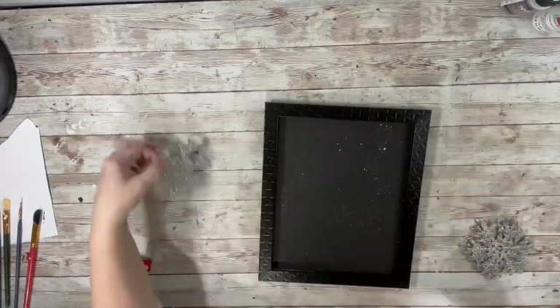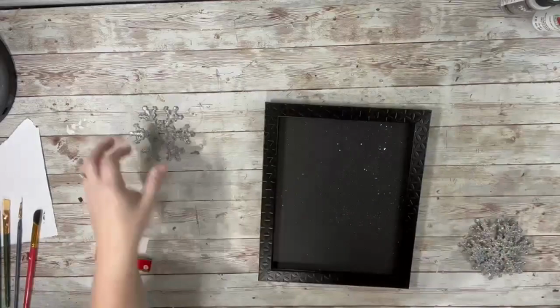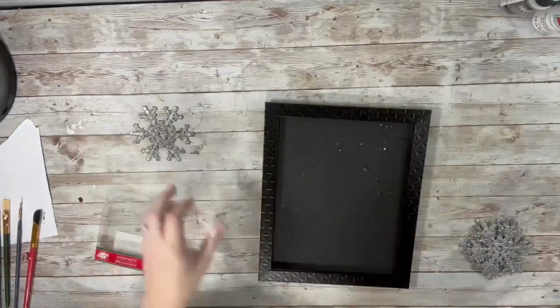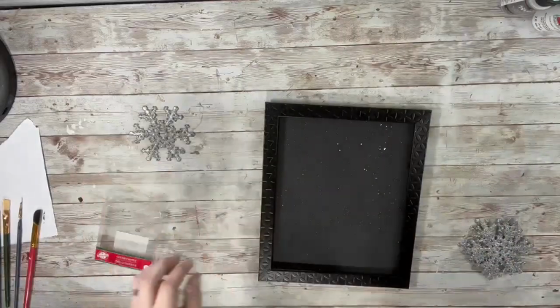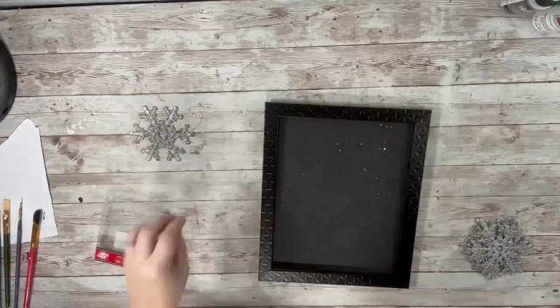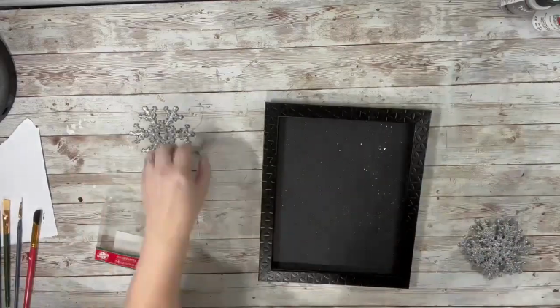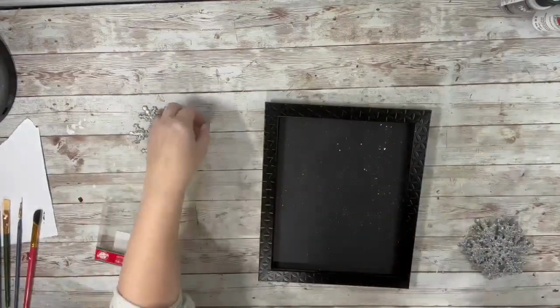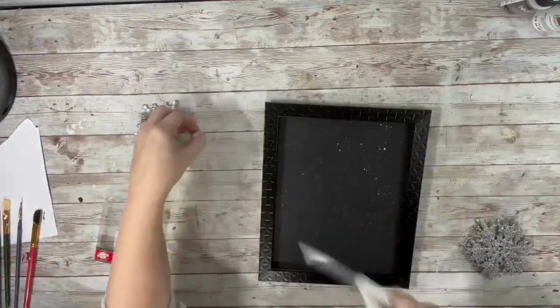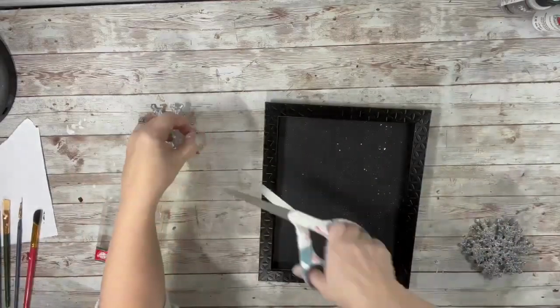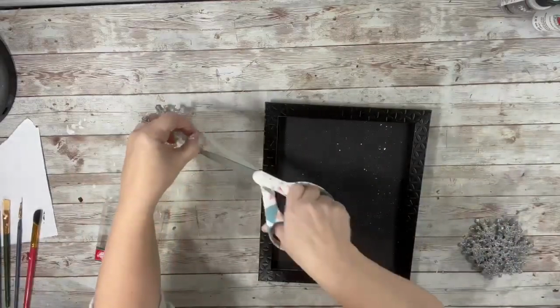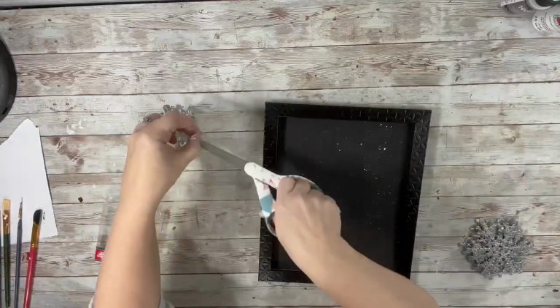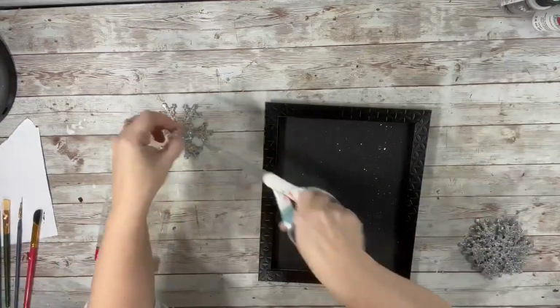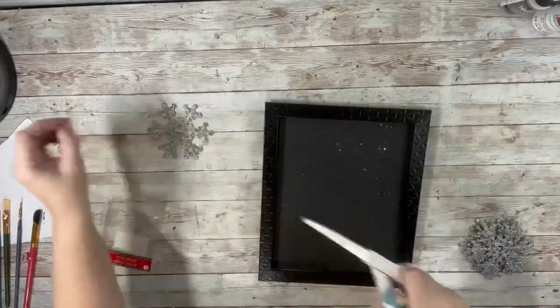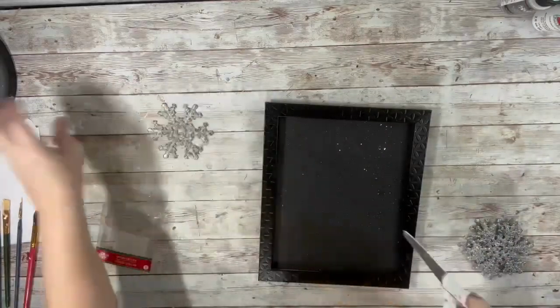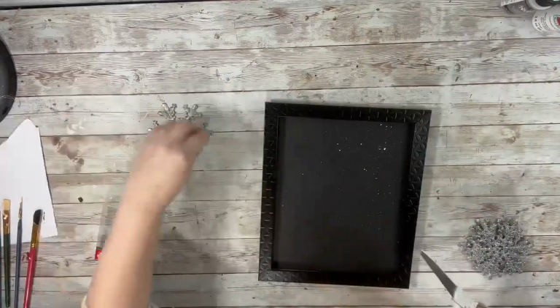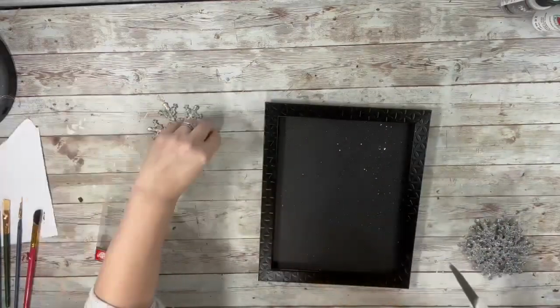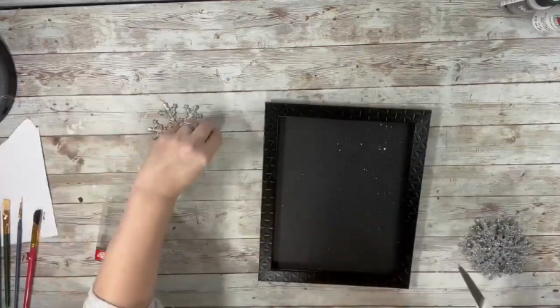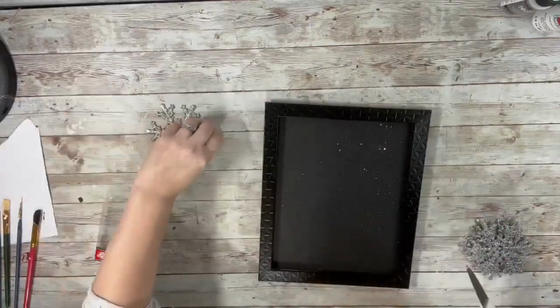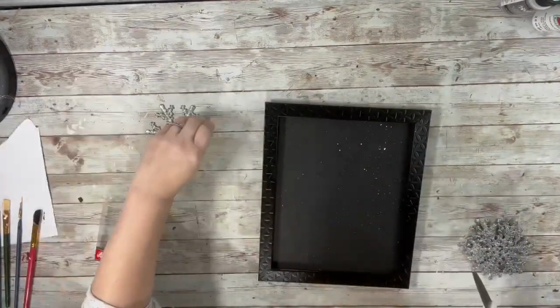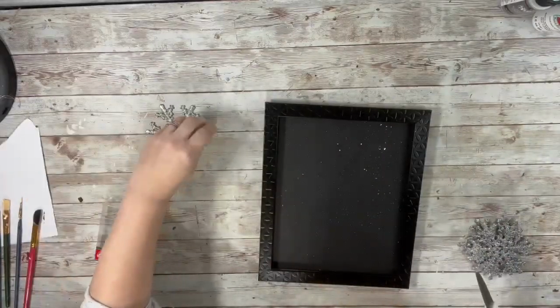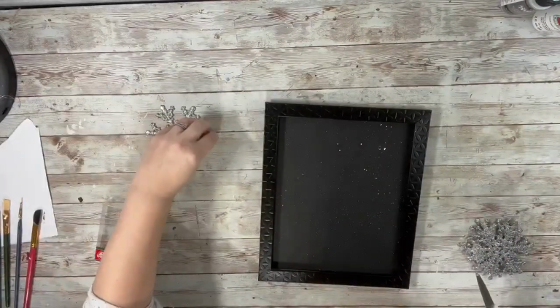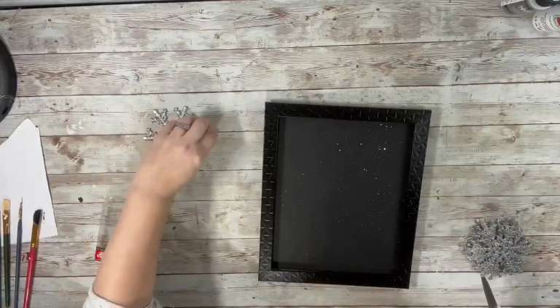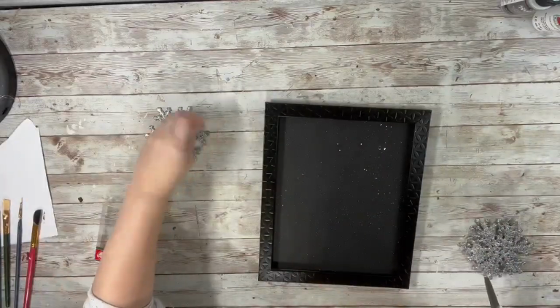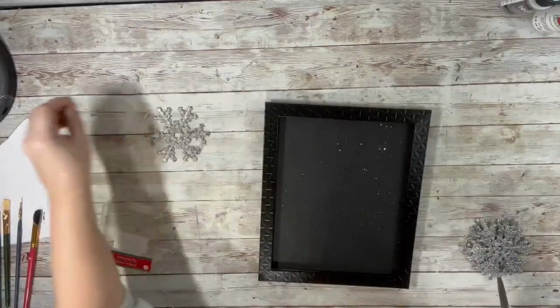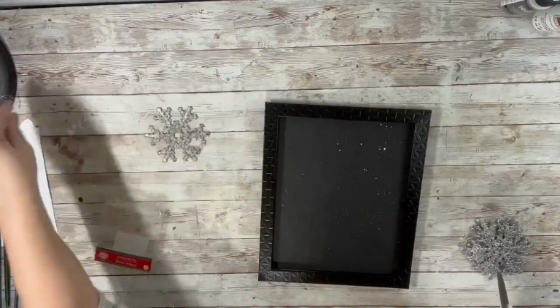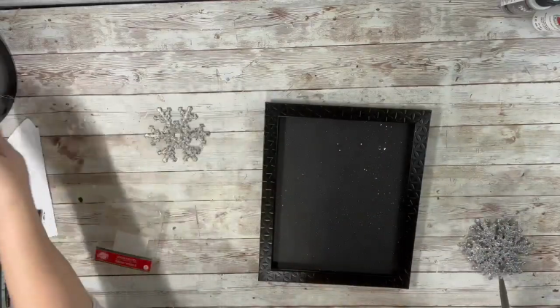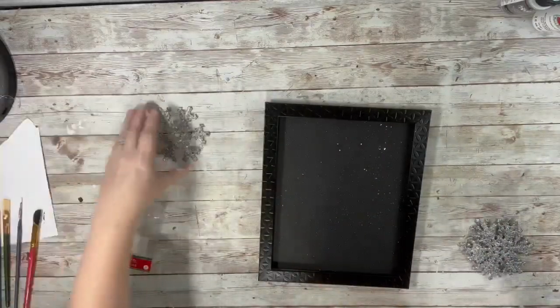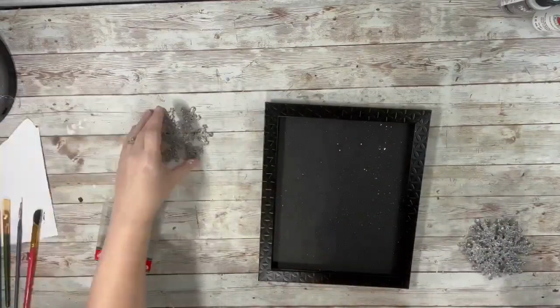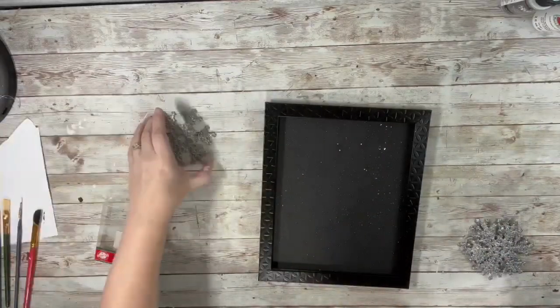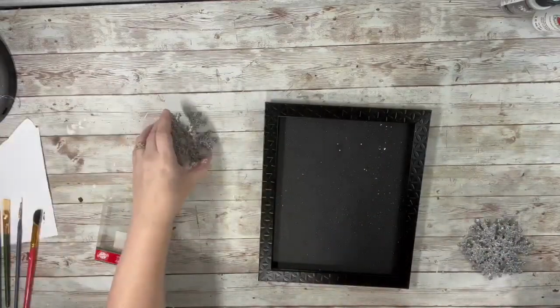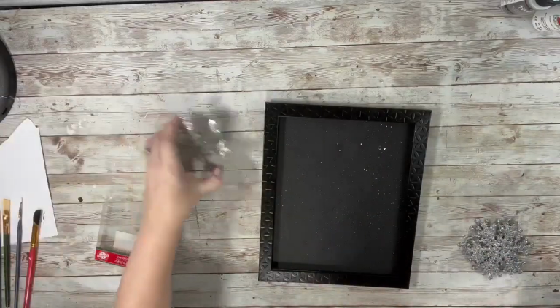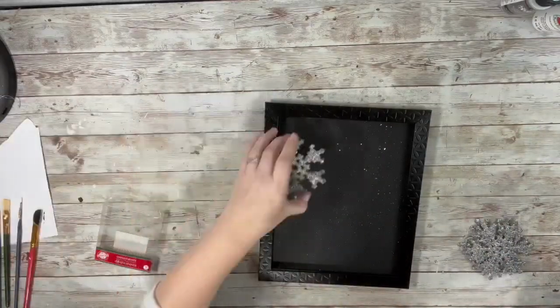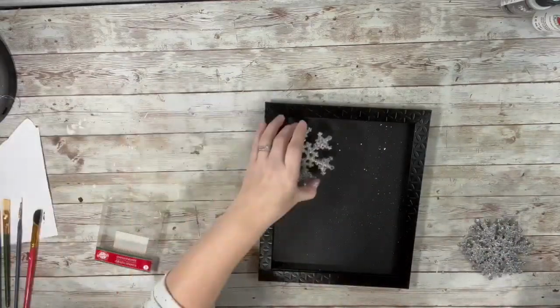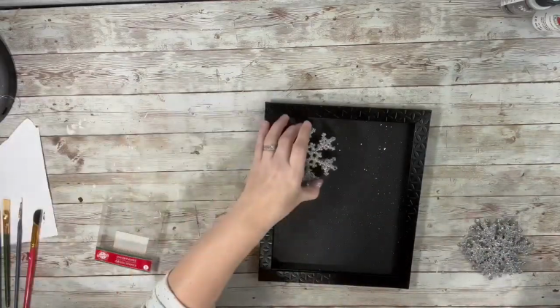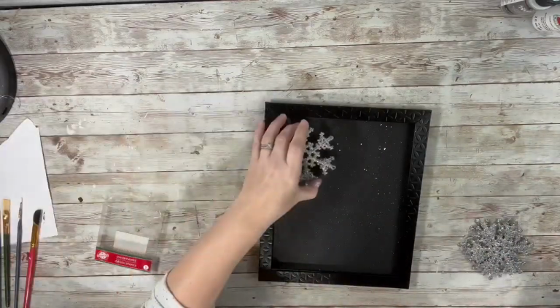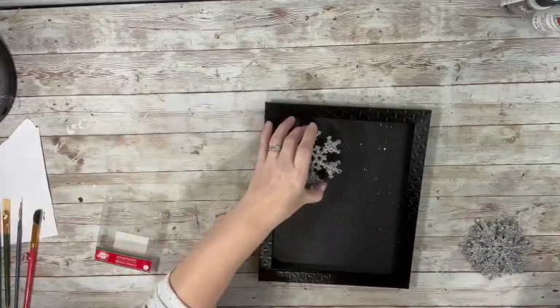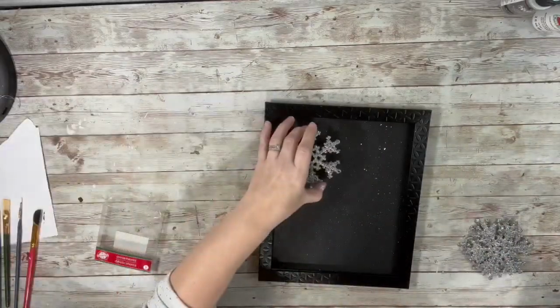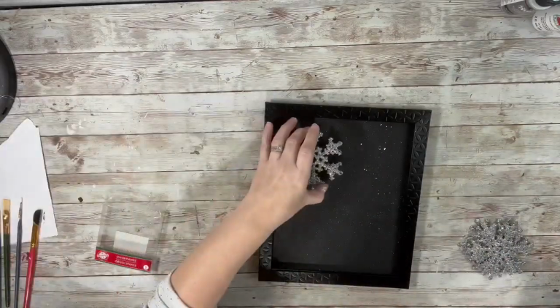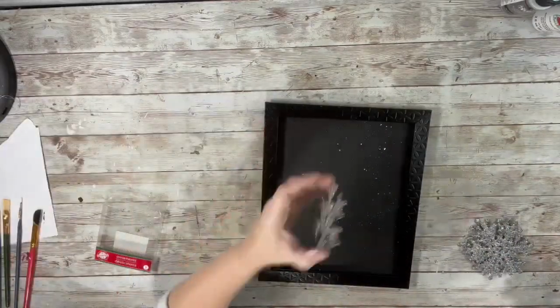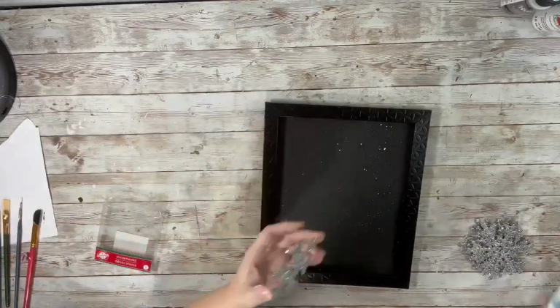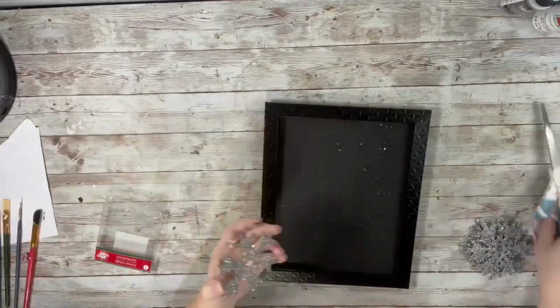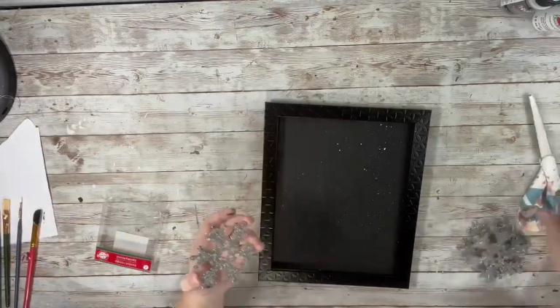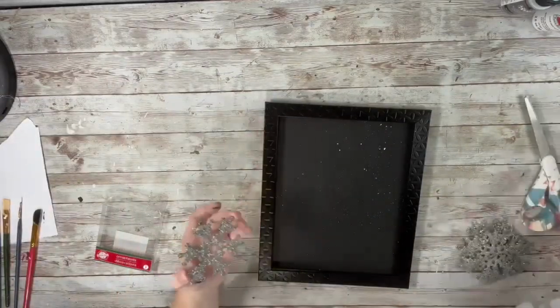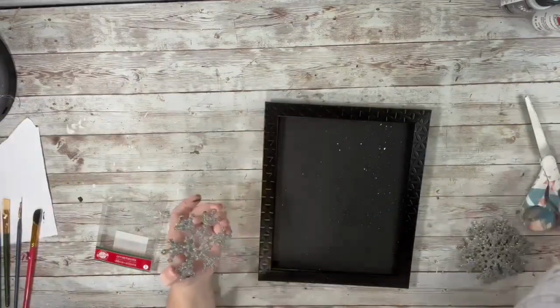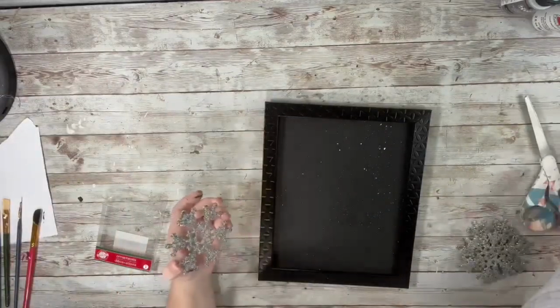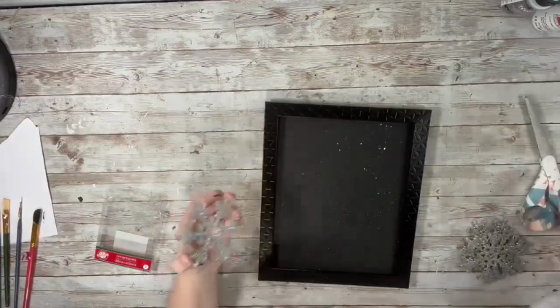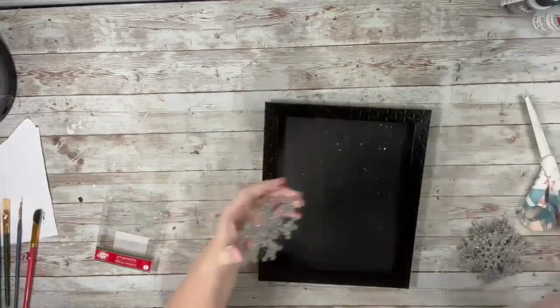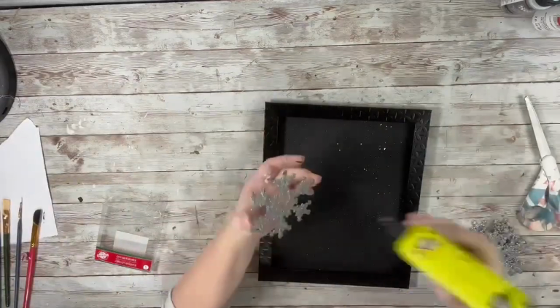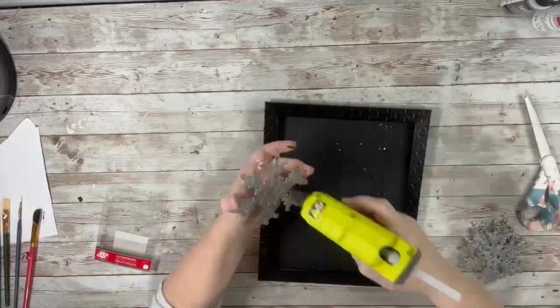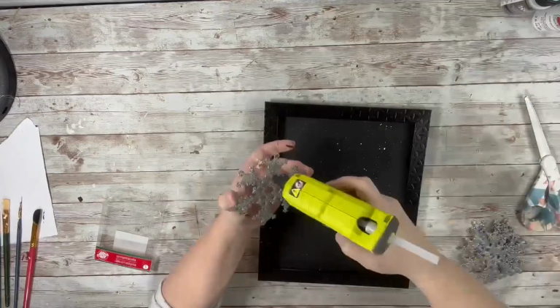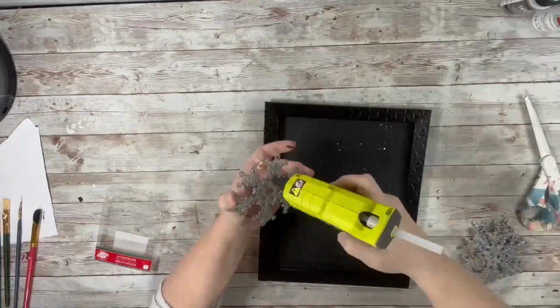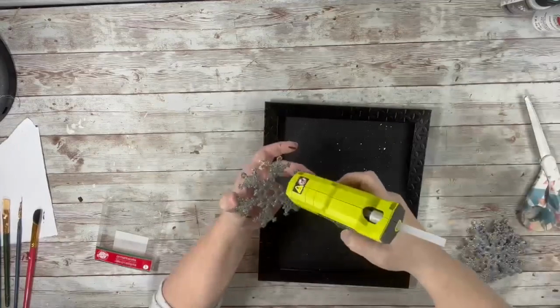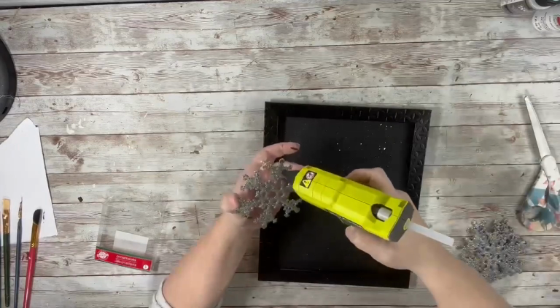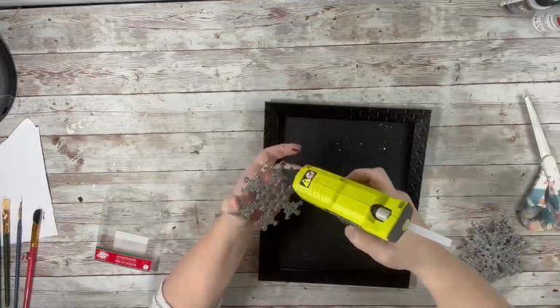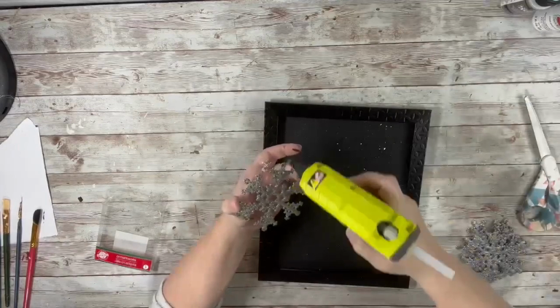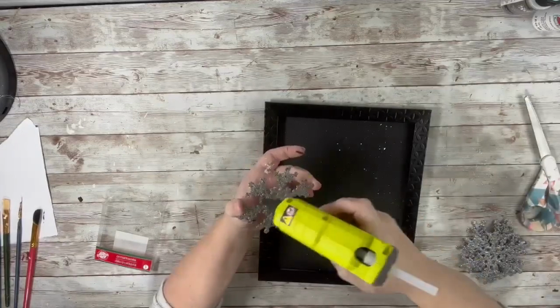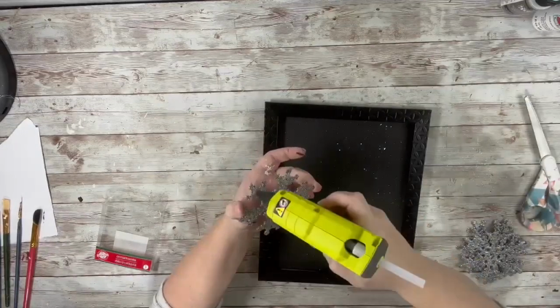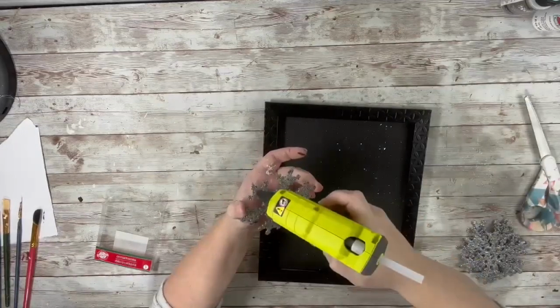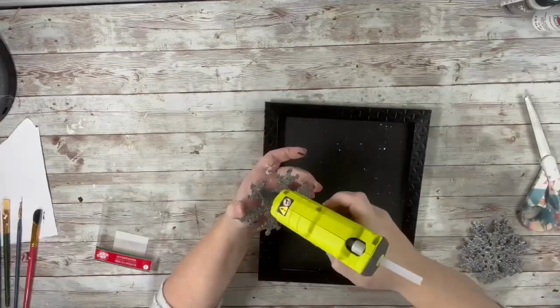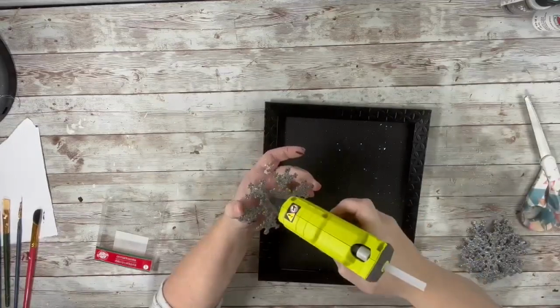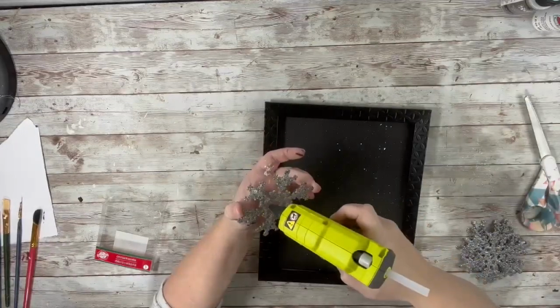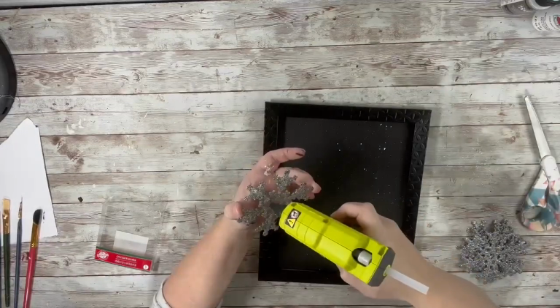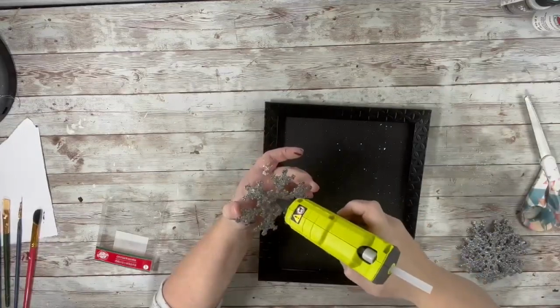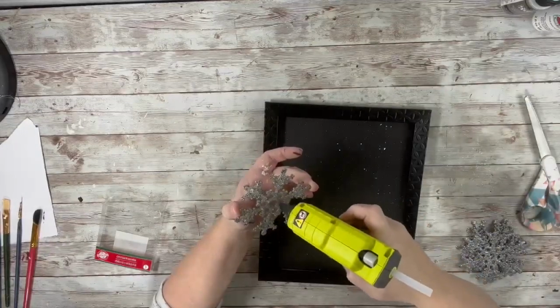I took three of the snowflake ornaments, removed the hangers that were on there, and then I just hot glued them right to the canvas.